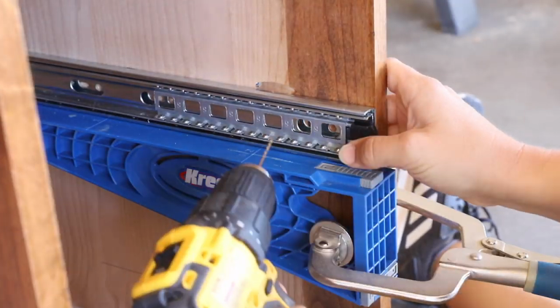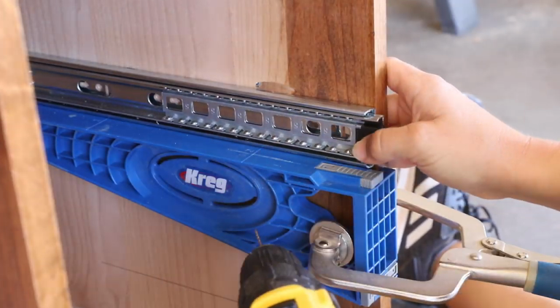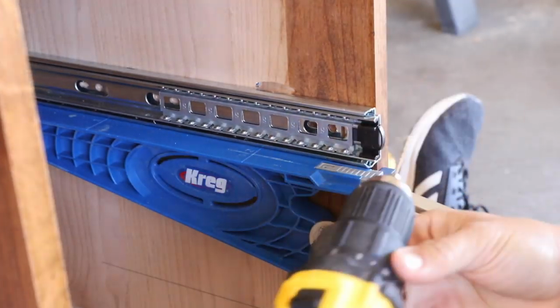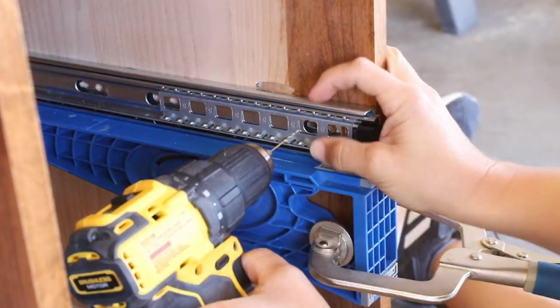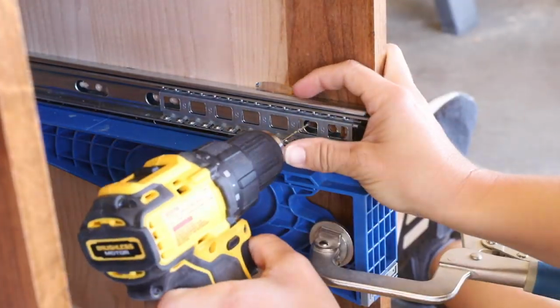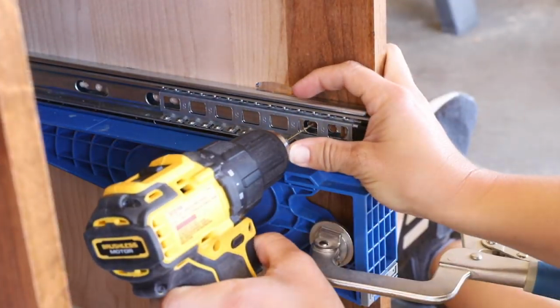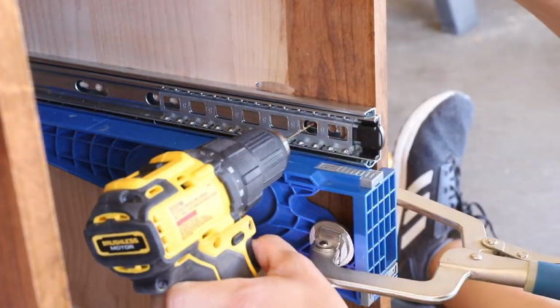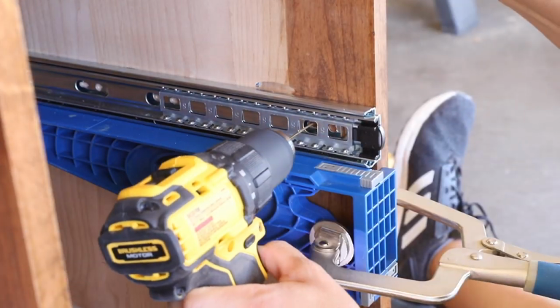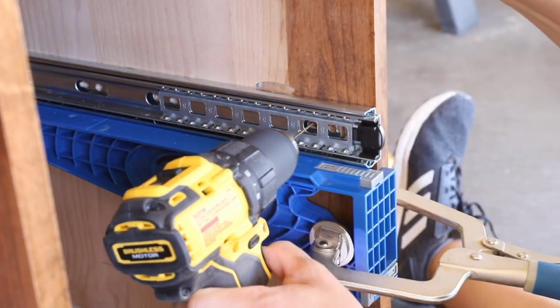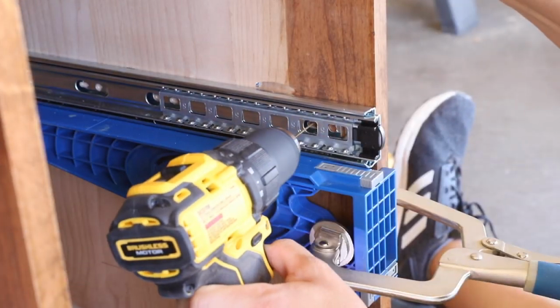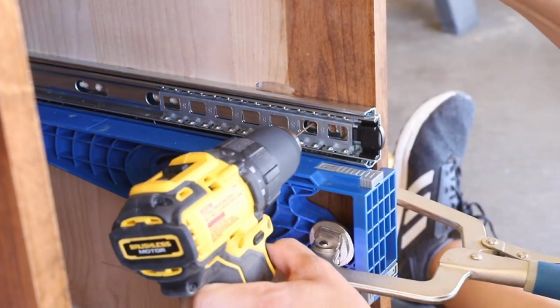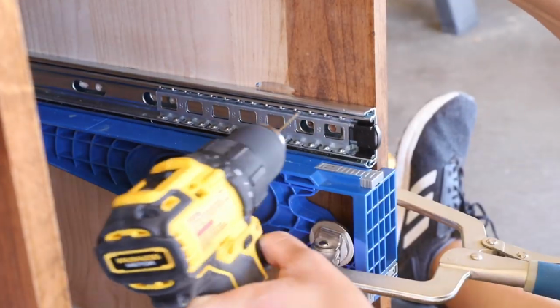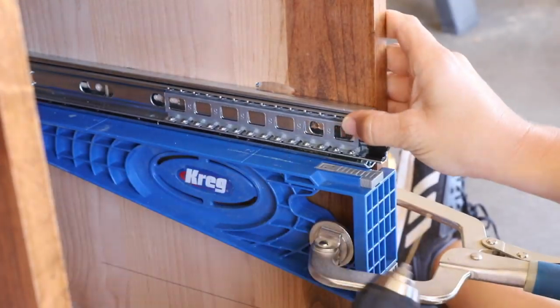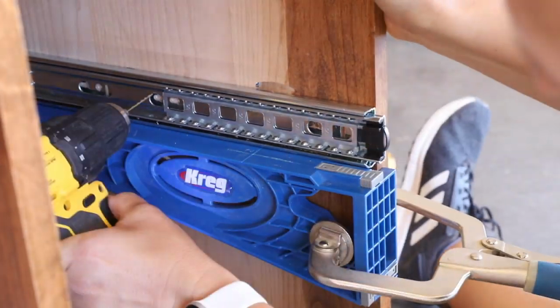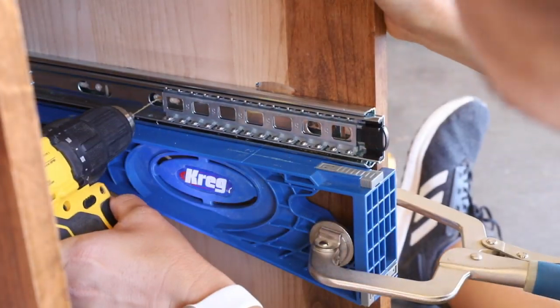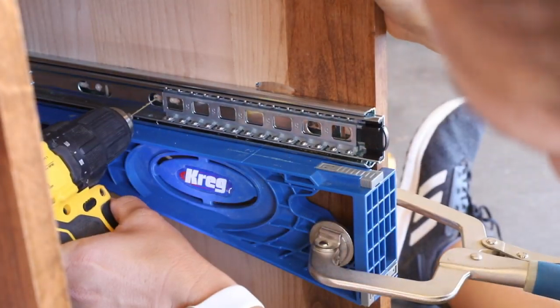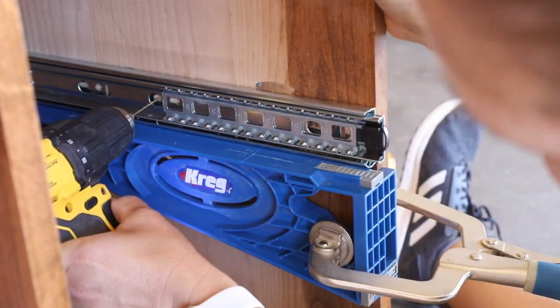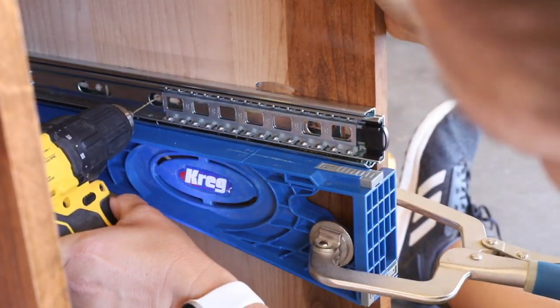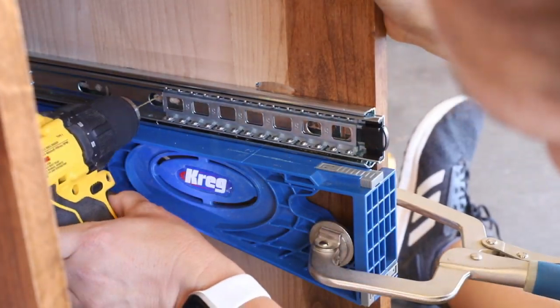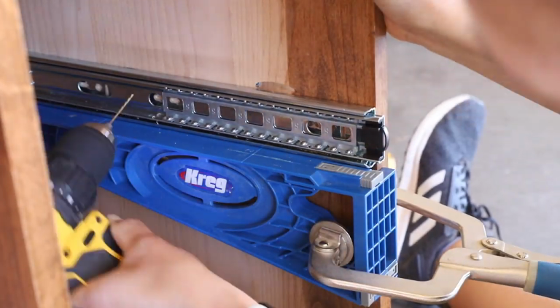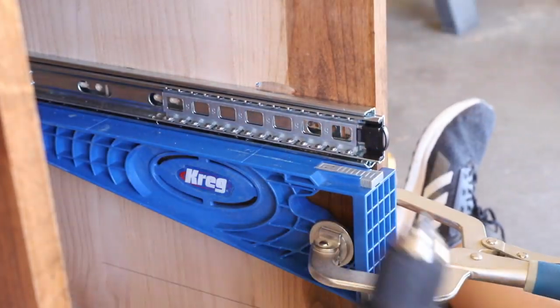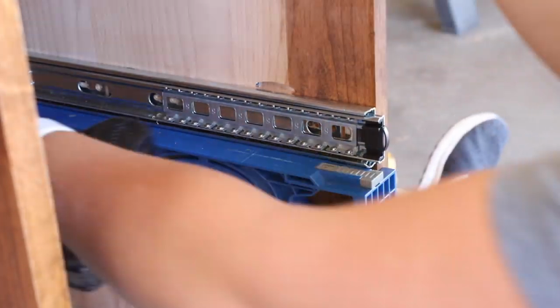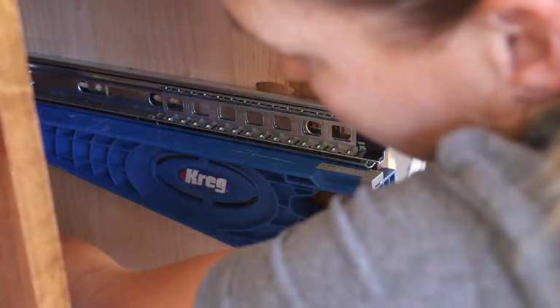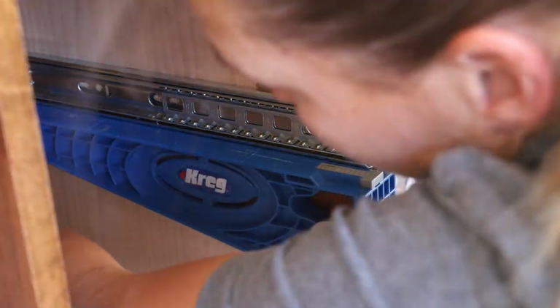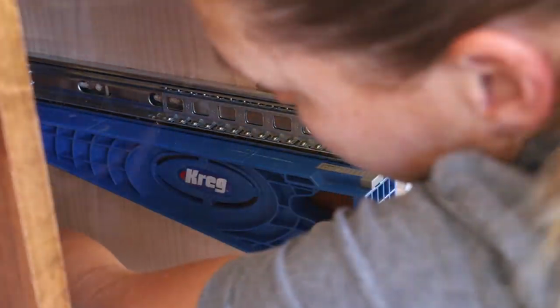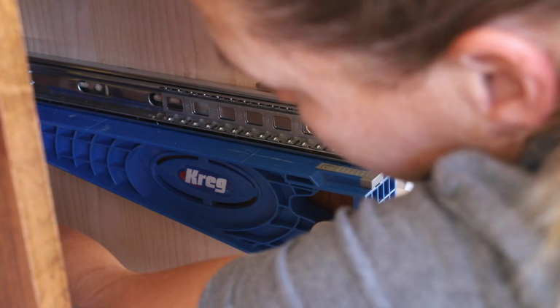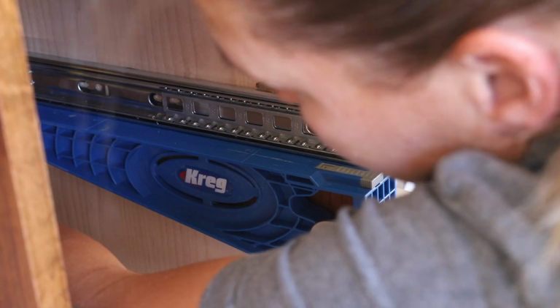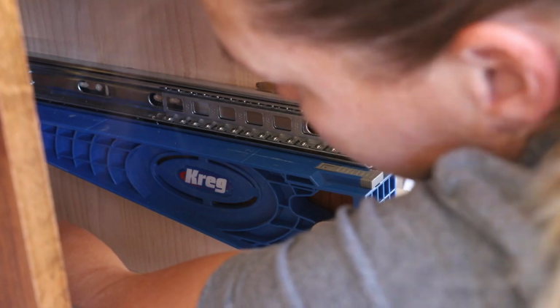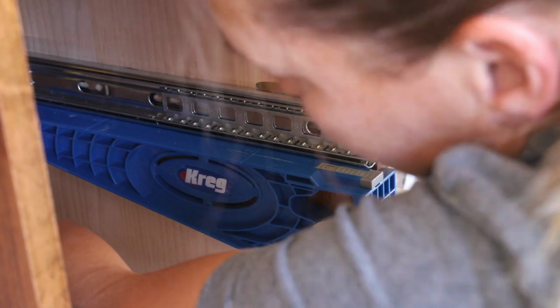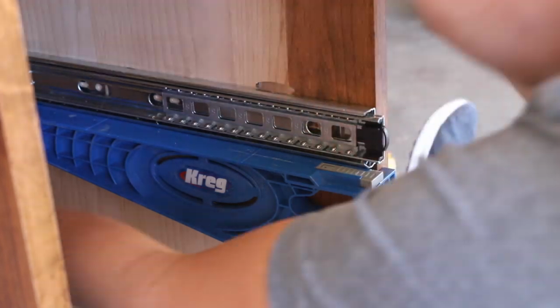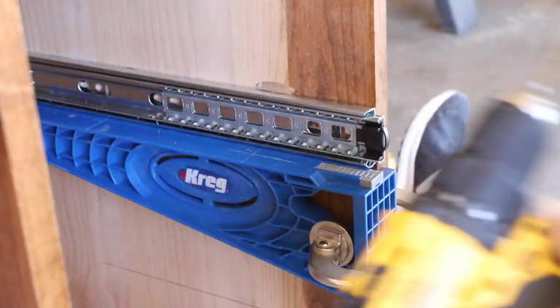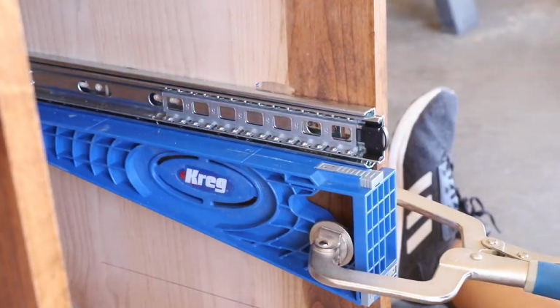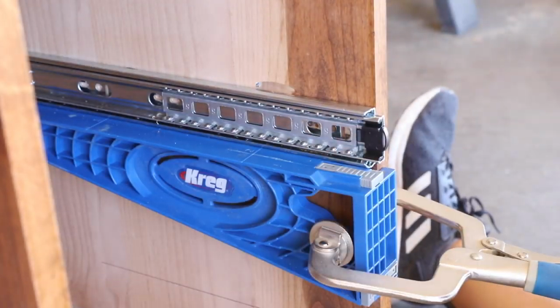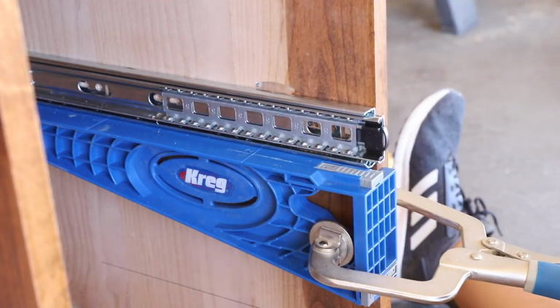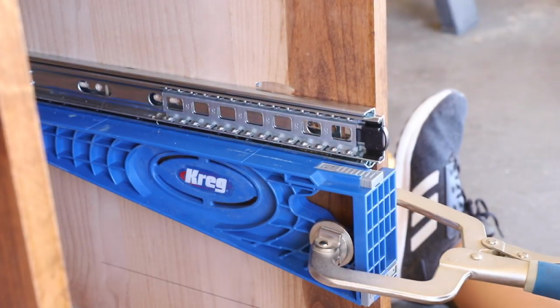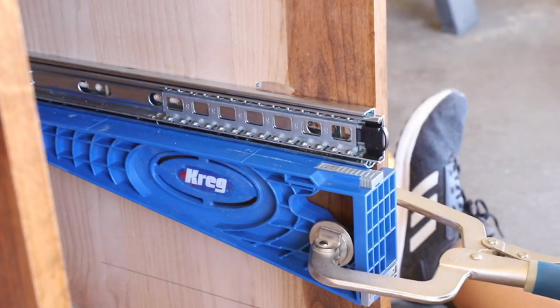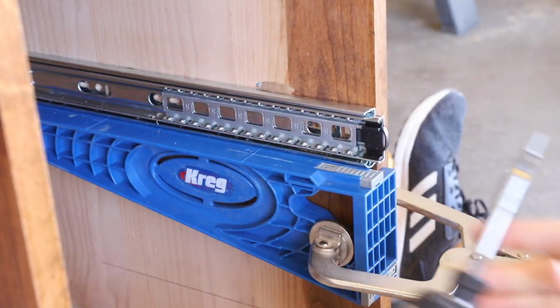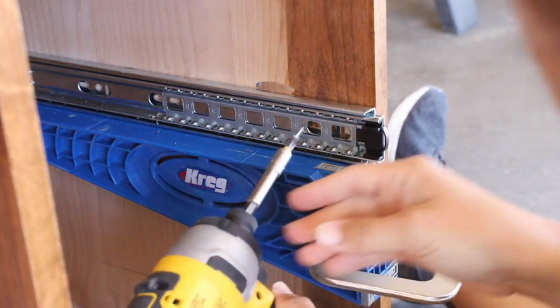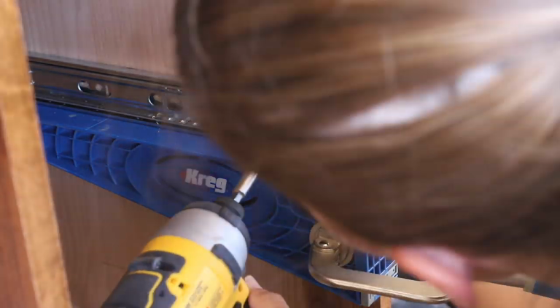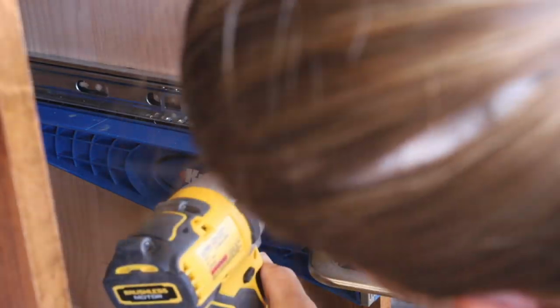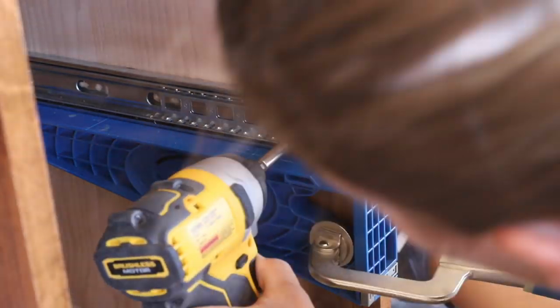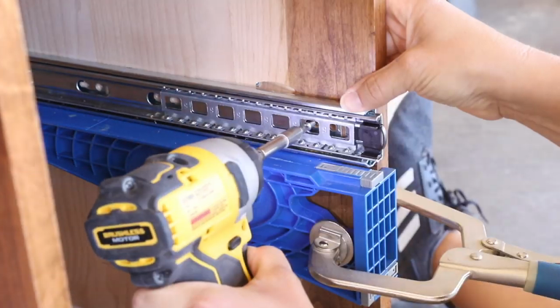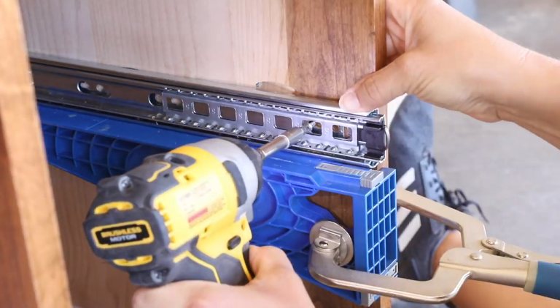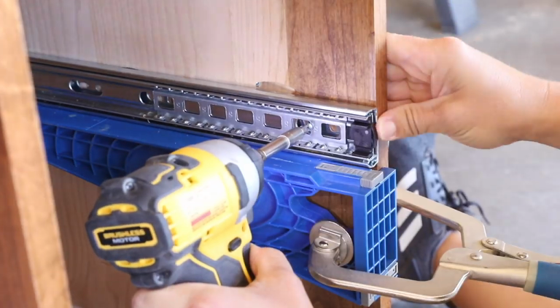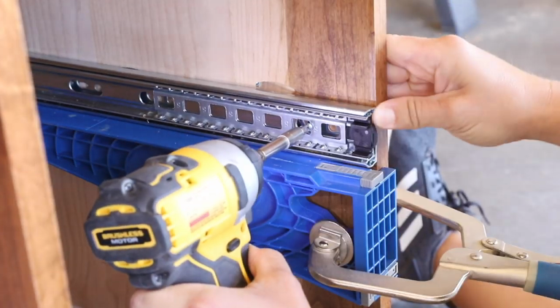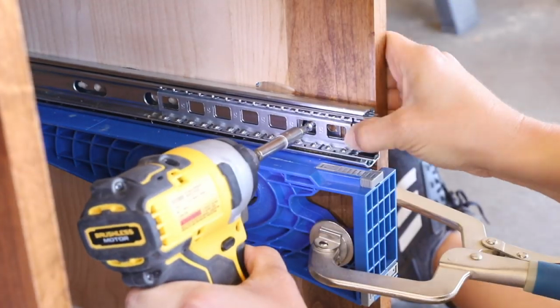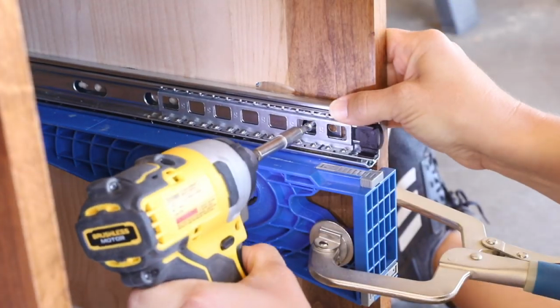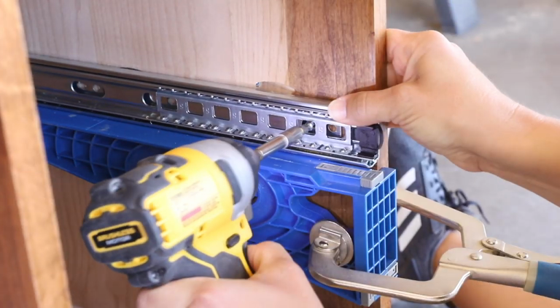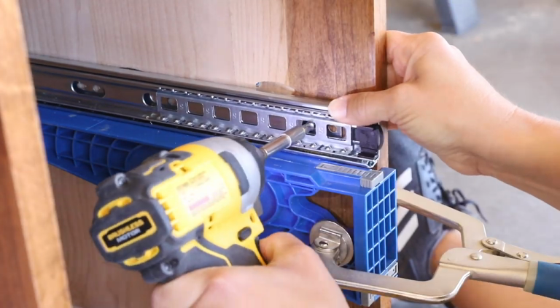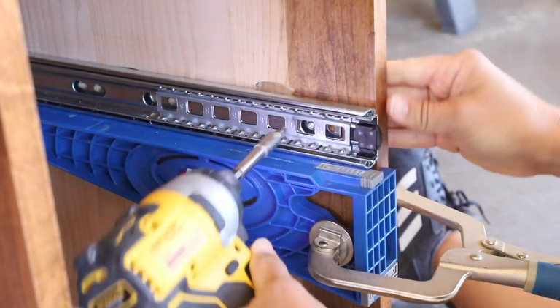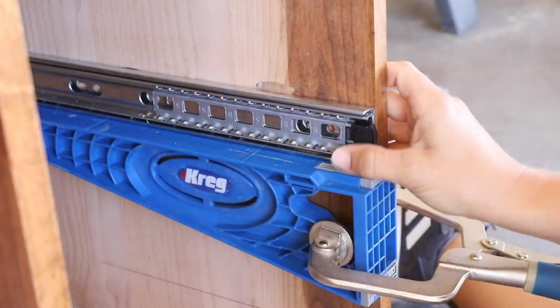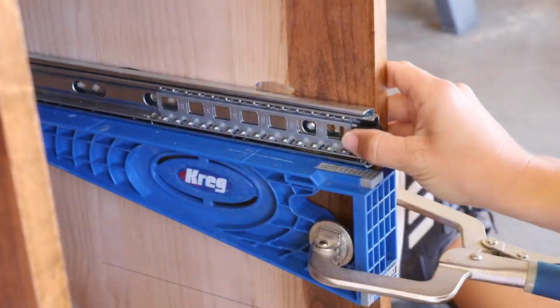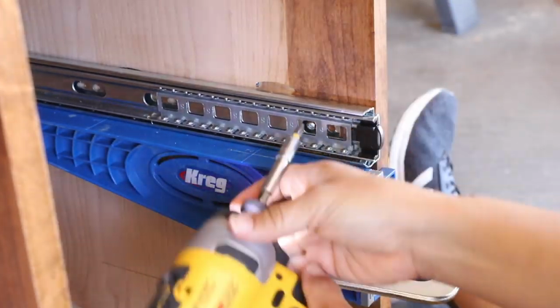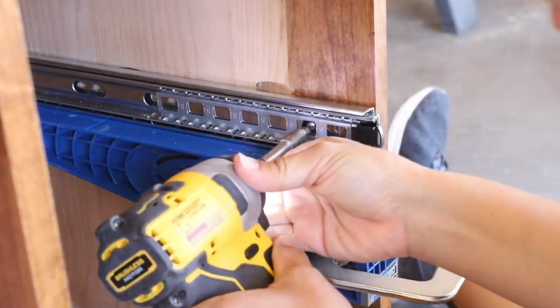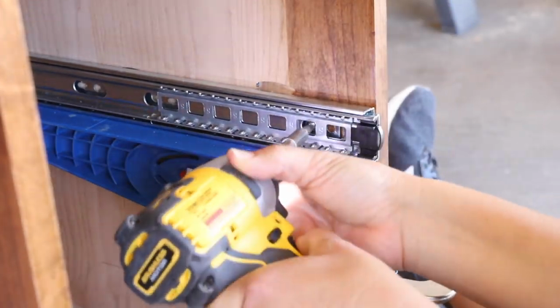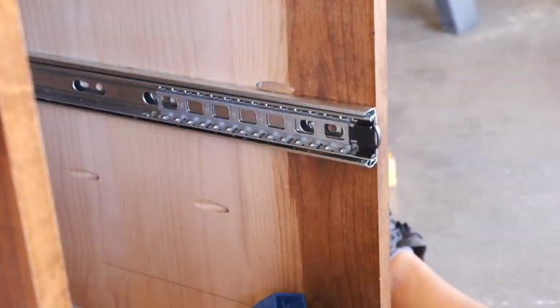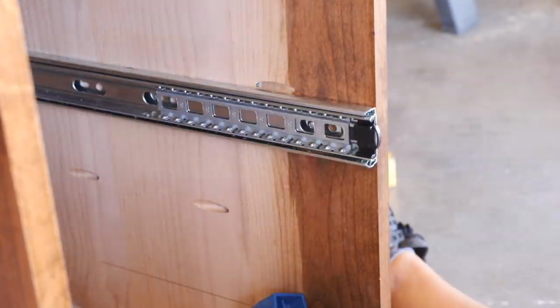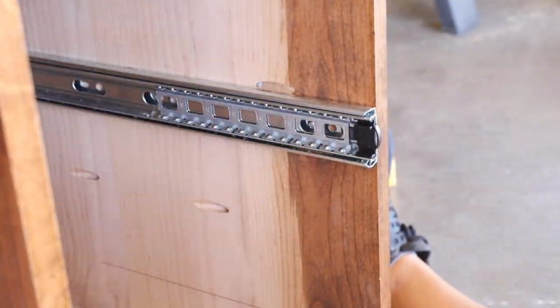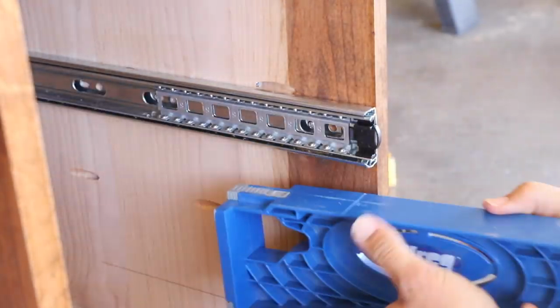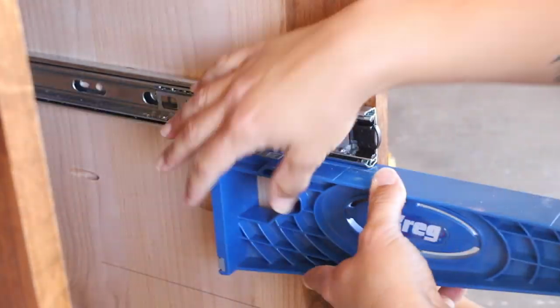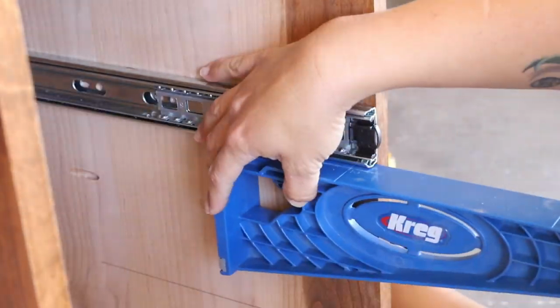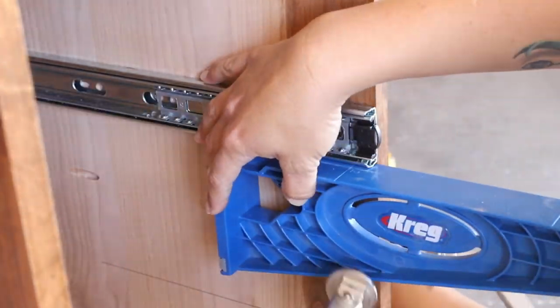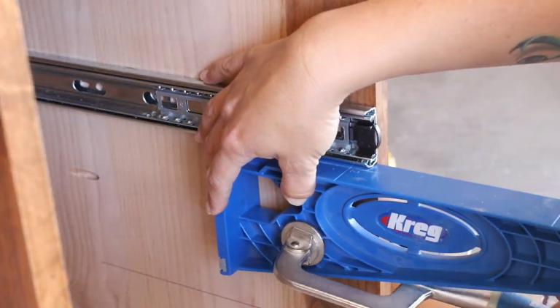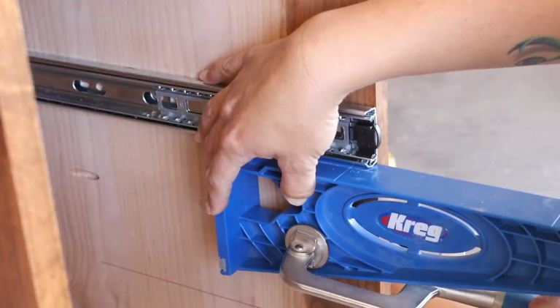When the finish was dry, I installed the drawer slides. I used 18-inch side mount drawer slides and installed them with my drawer slide jigs.